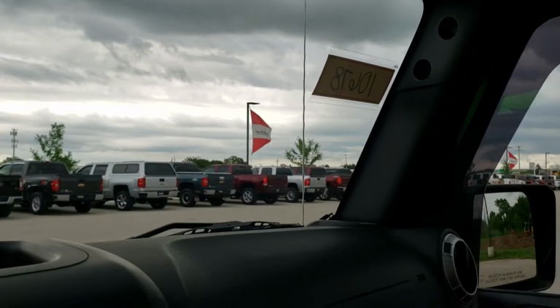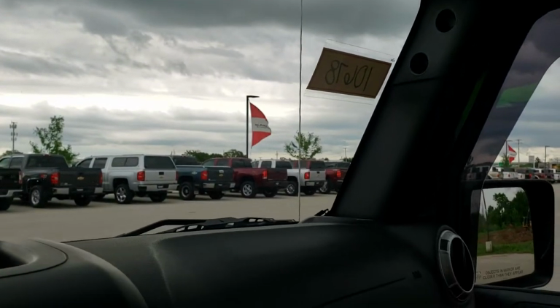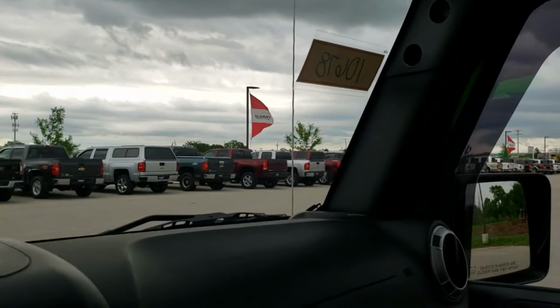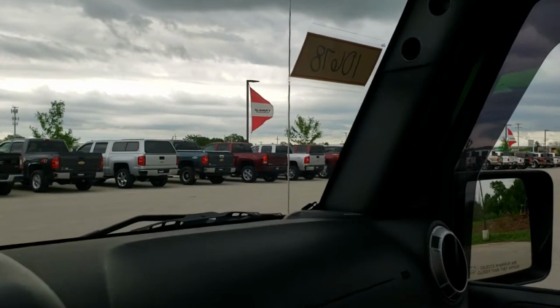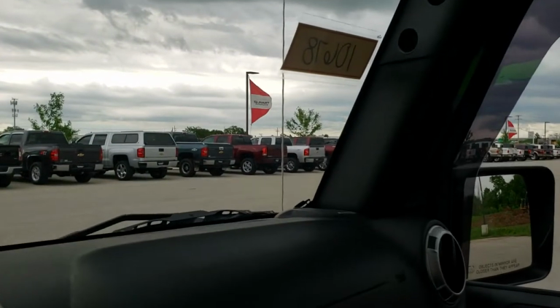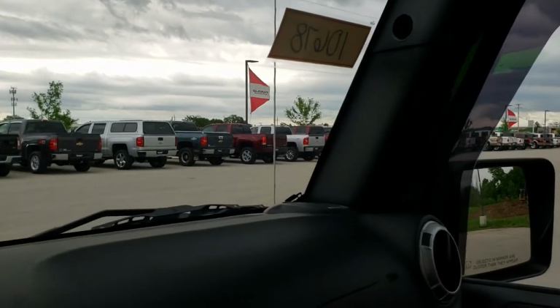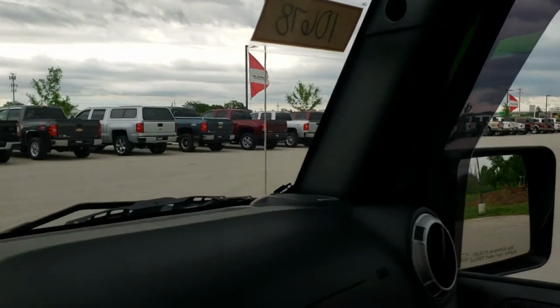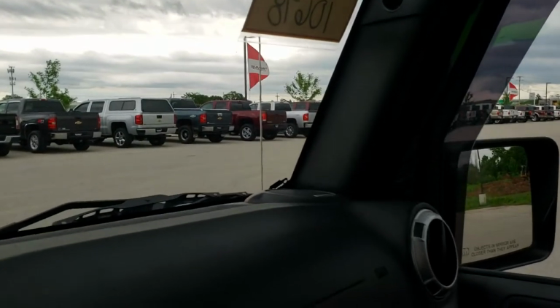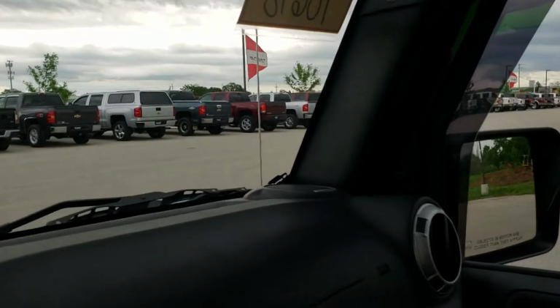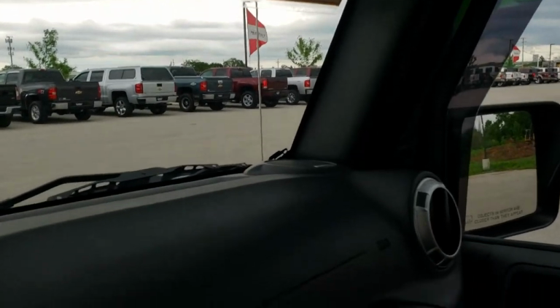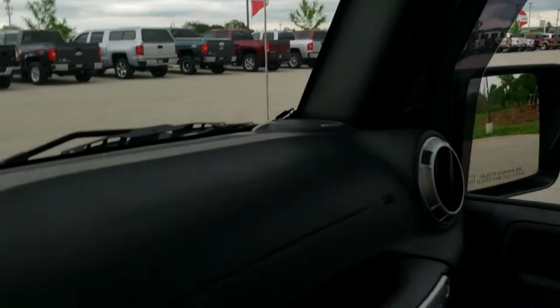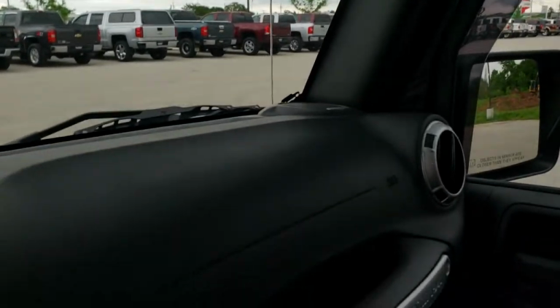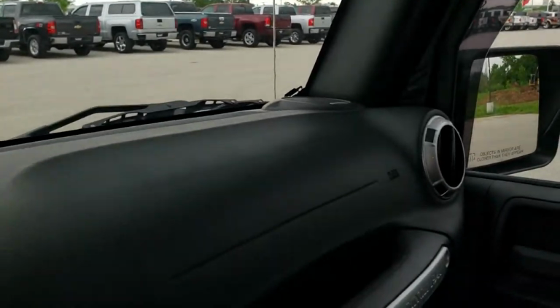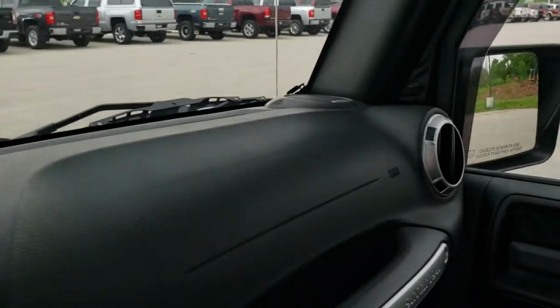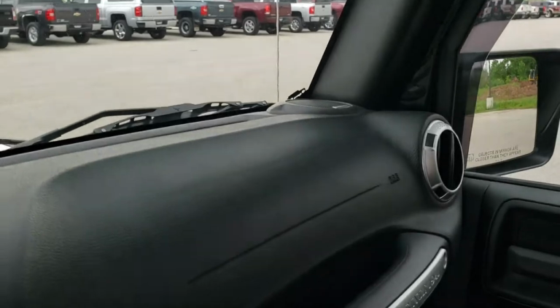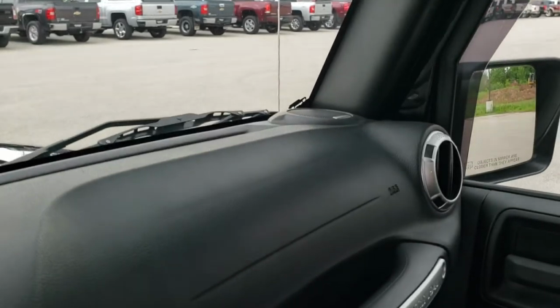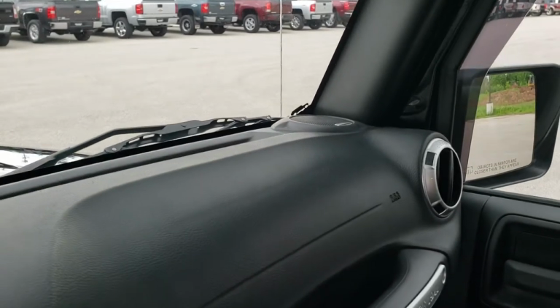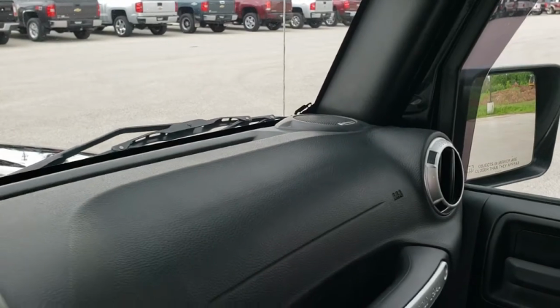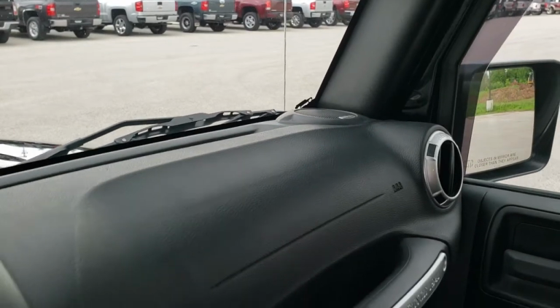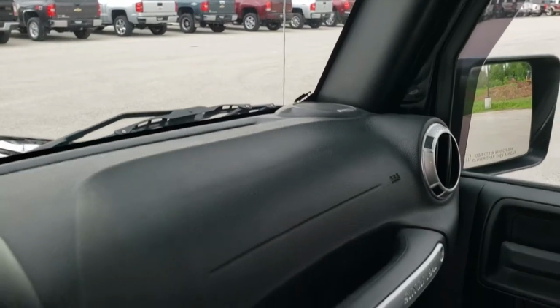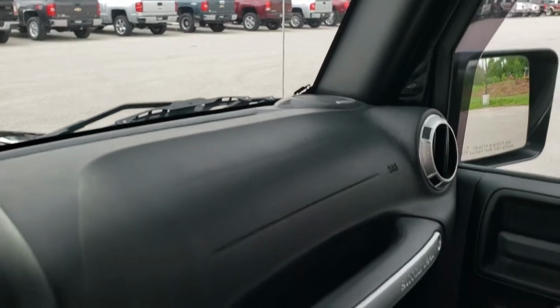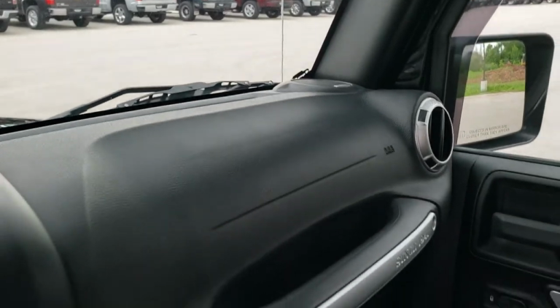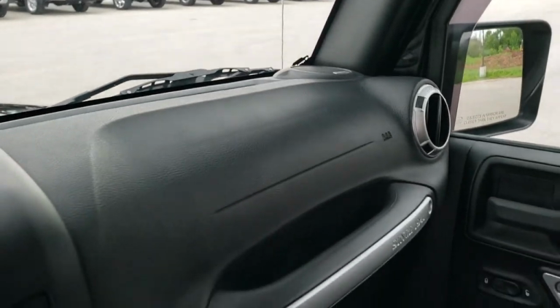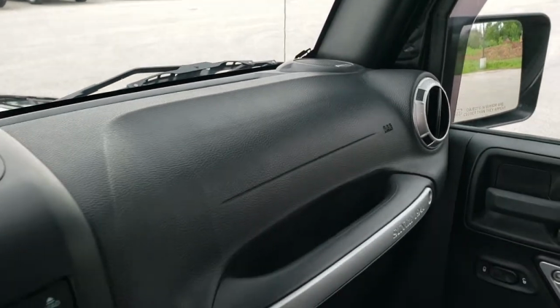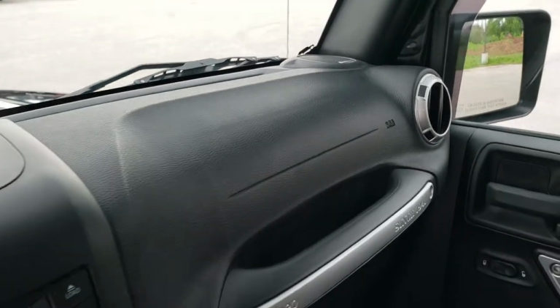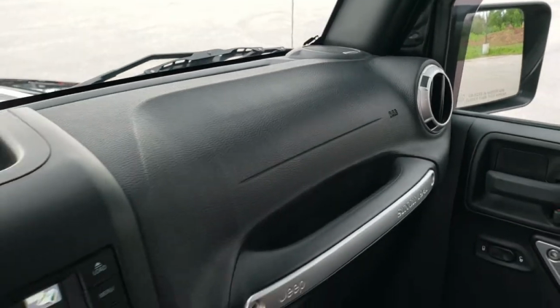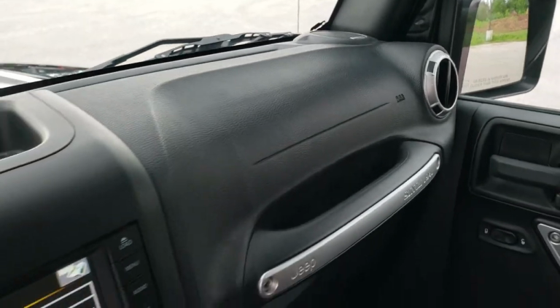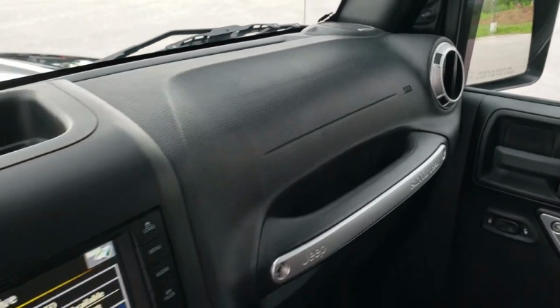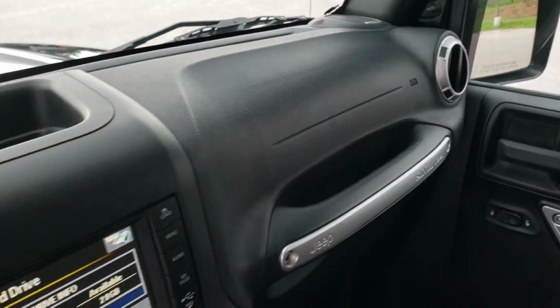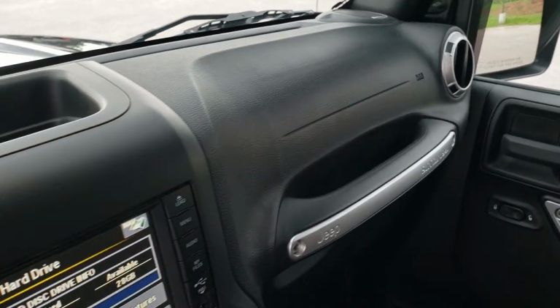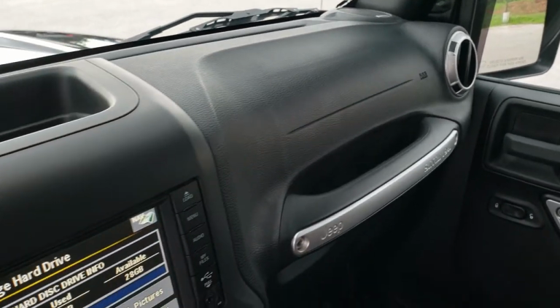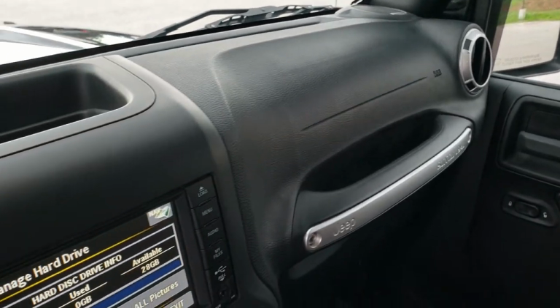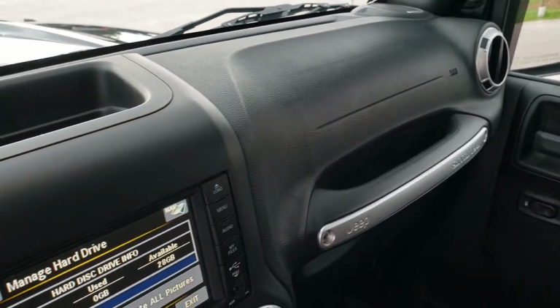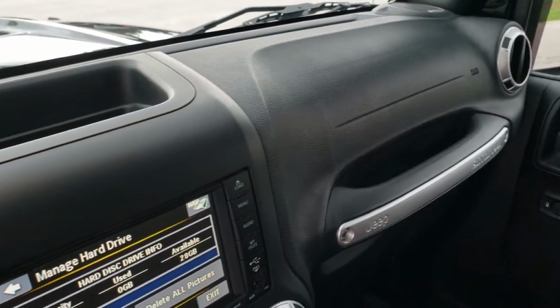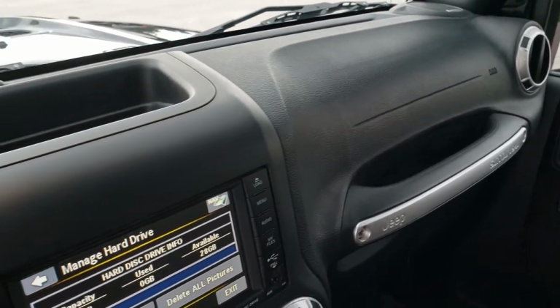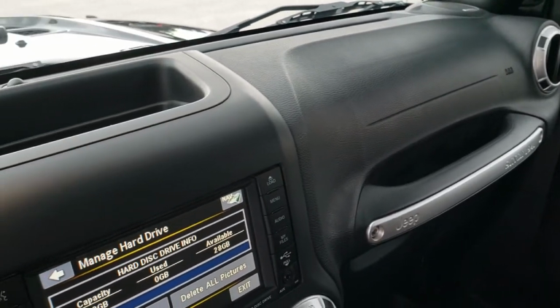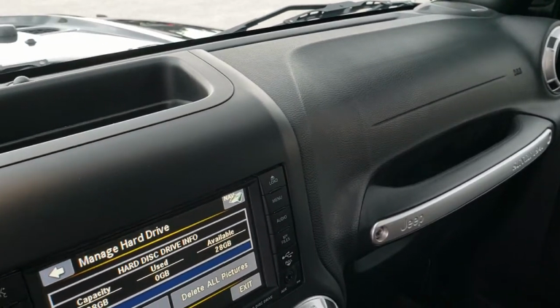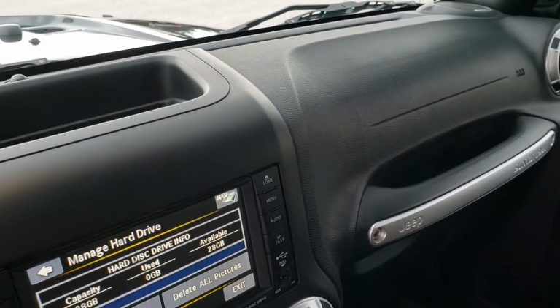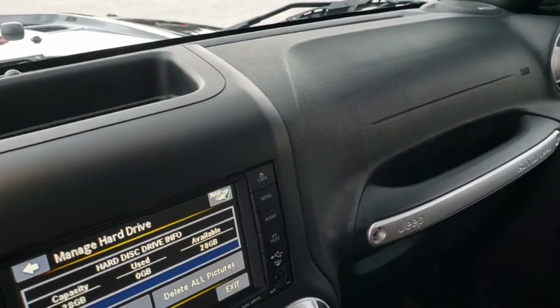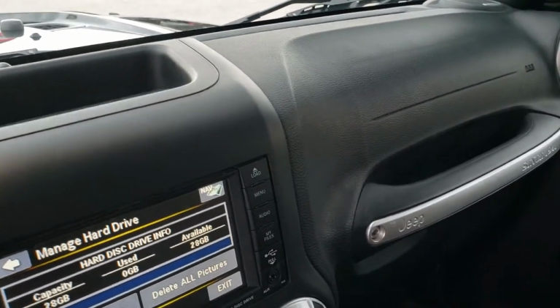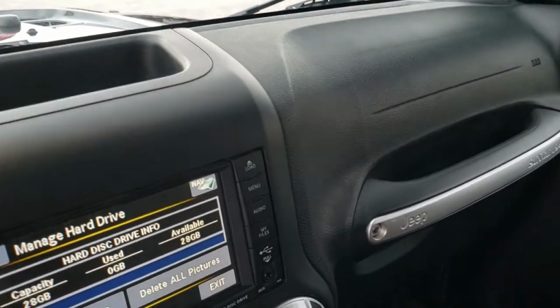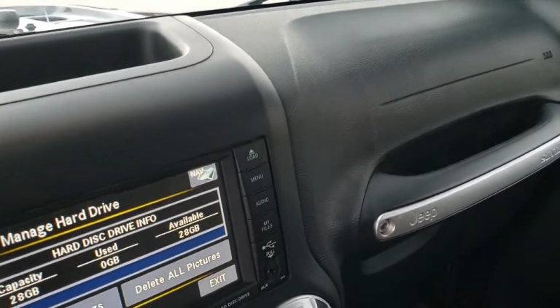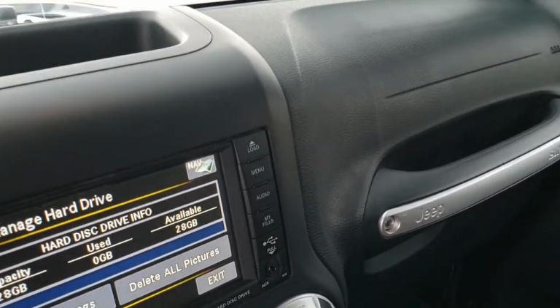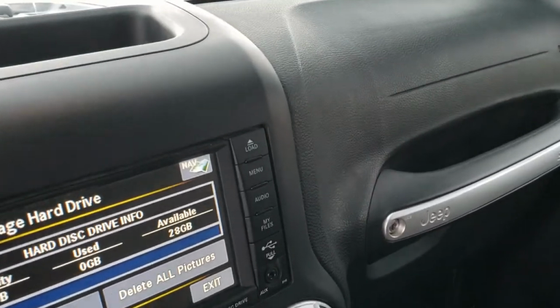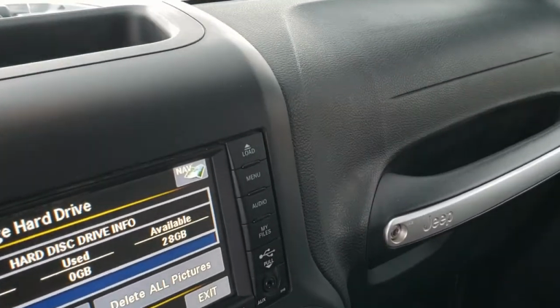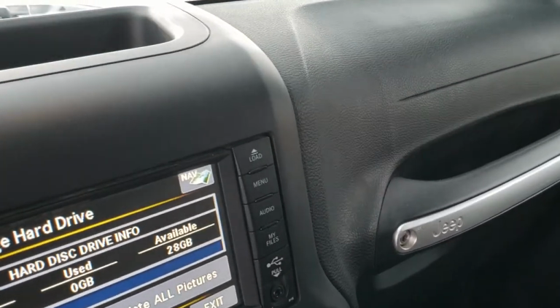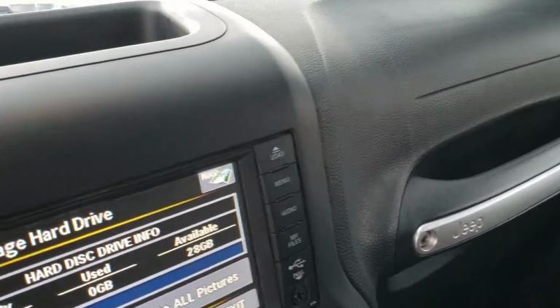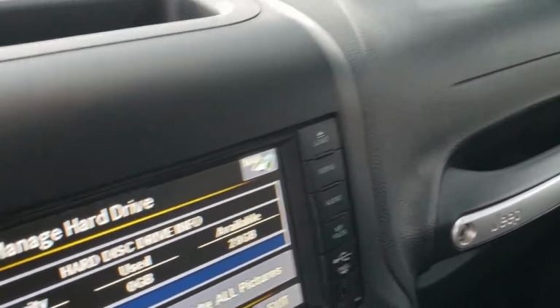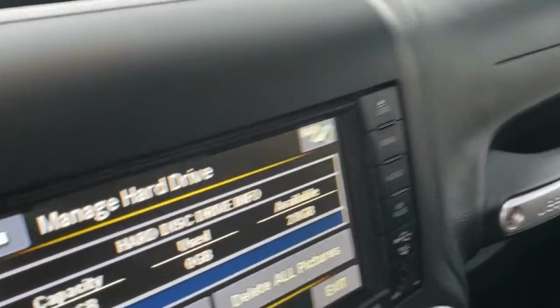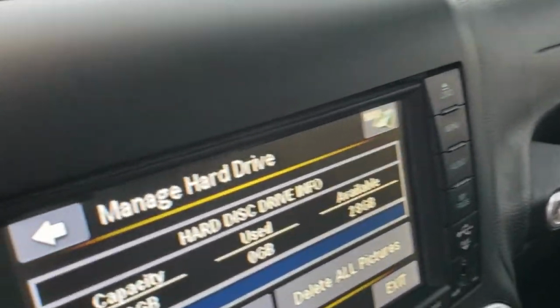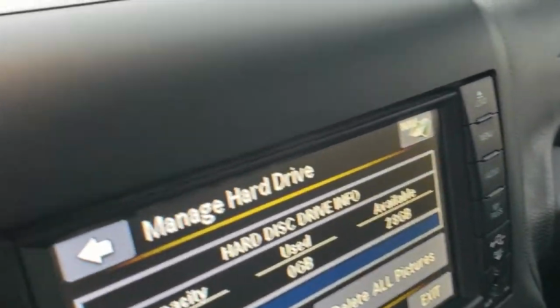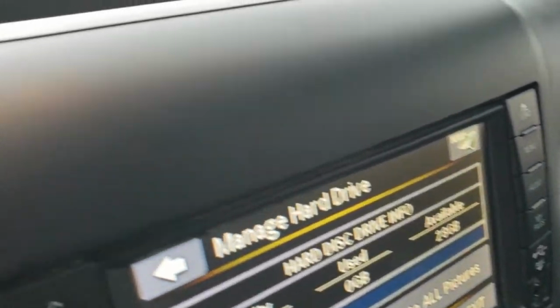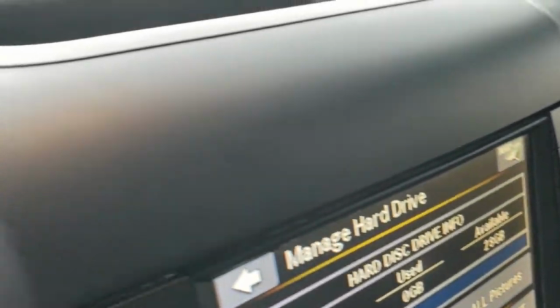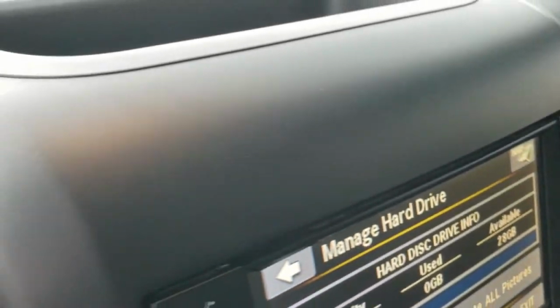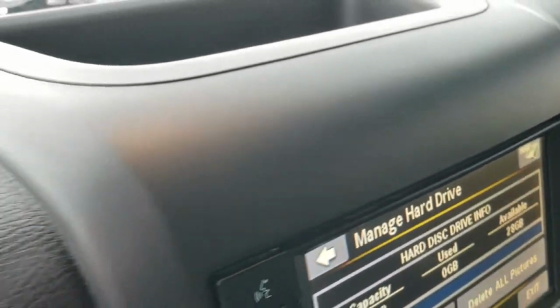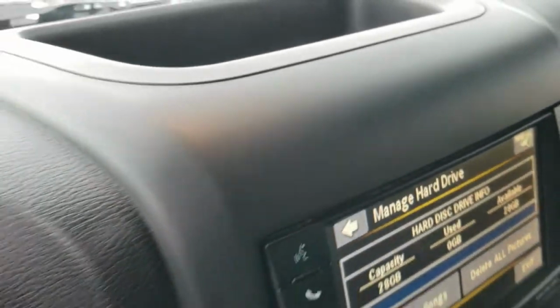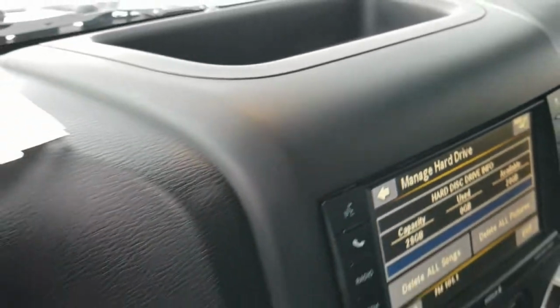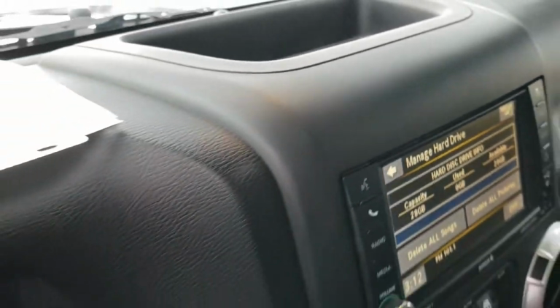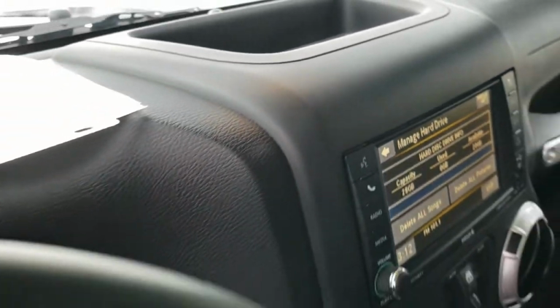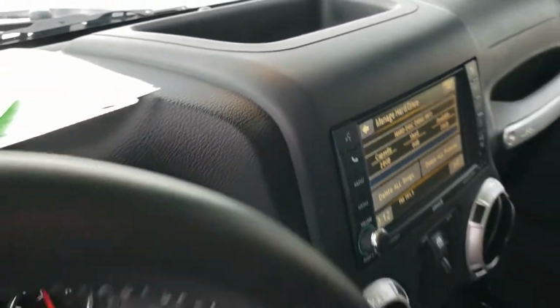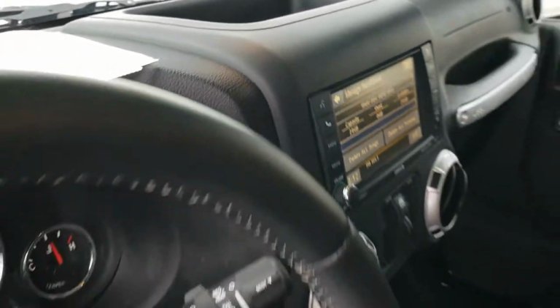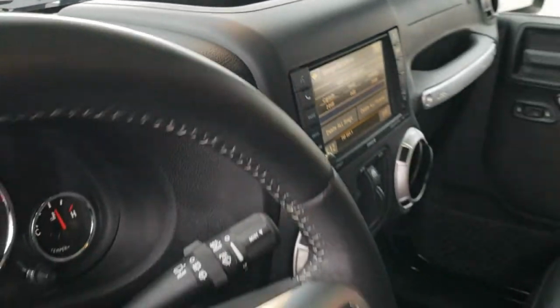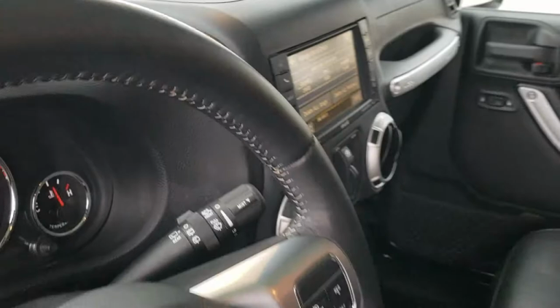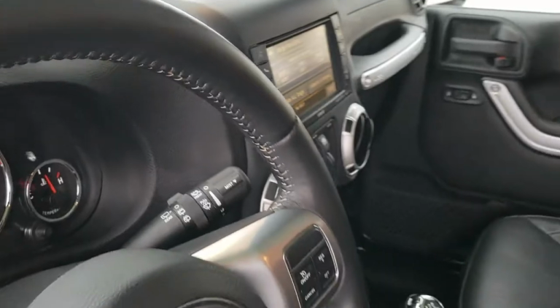It comes with the Alpine premium sound system. The dash looks really good too. We'll take a quick look under the hood.